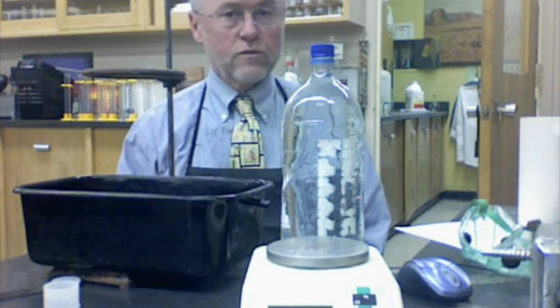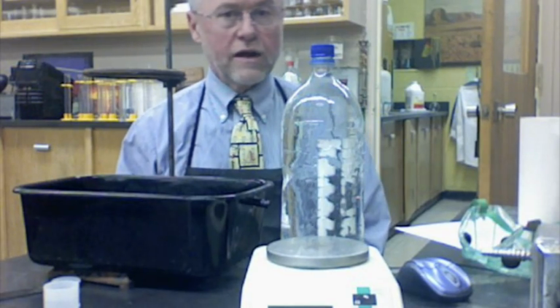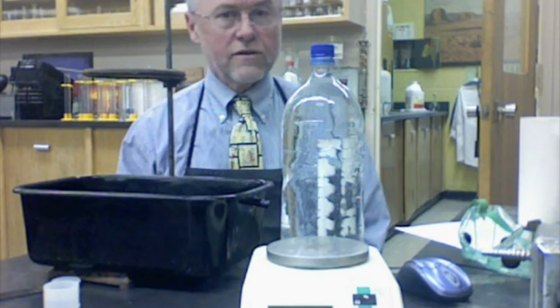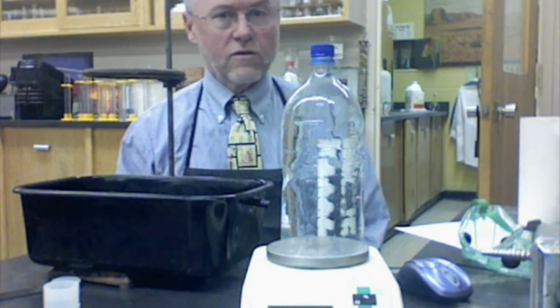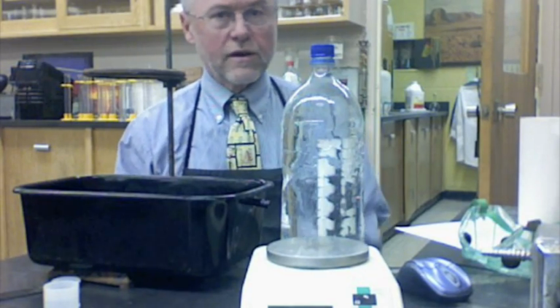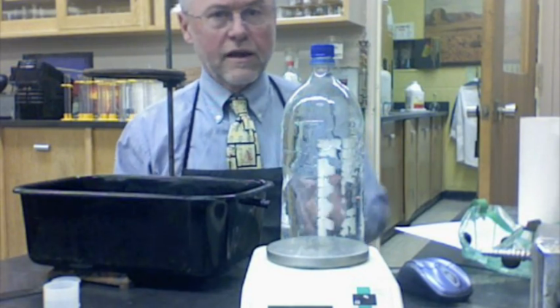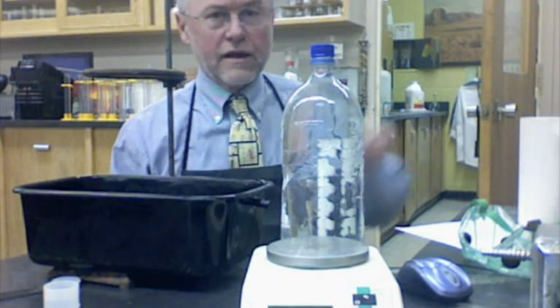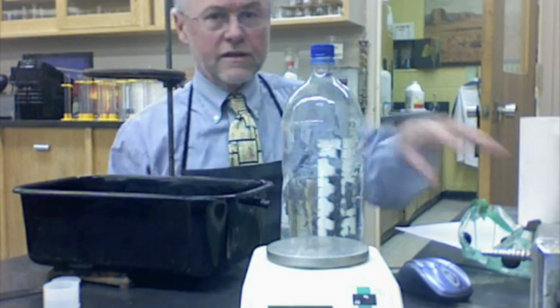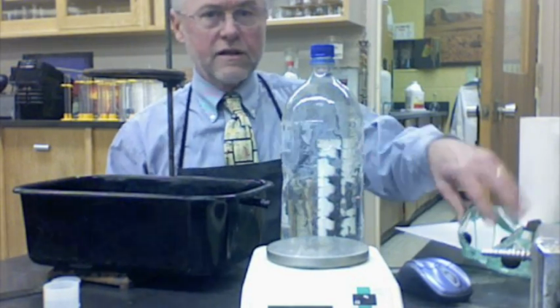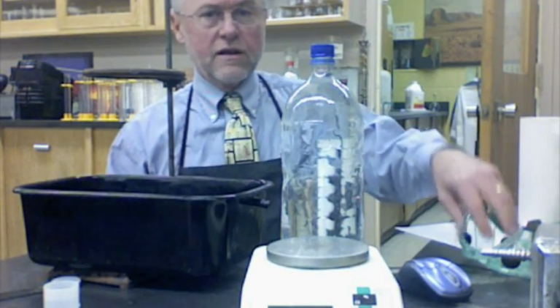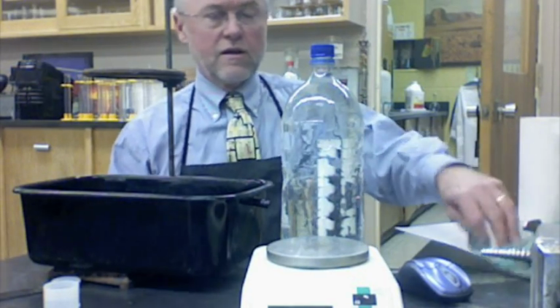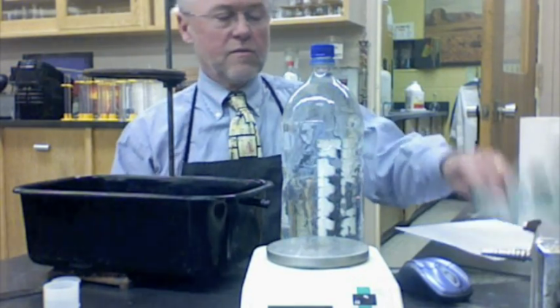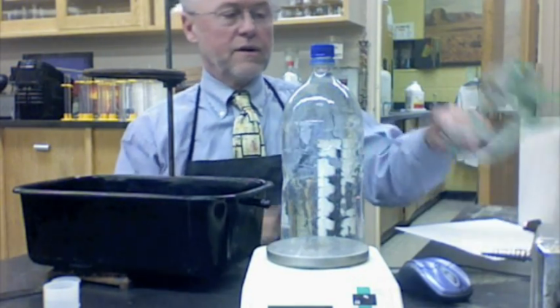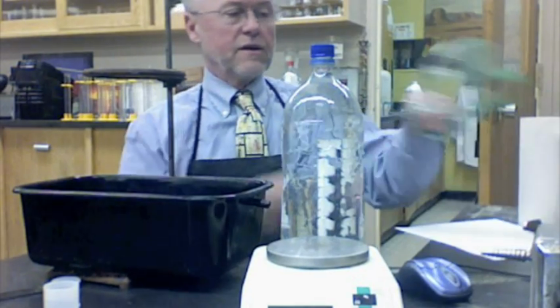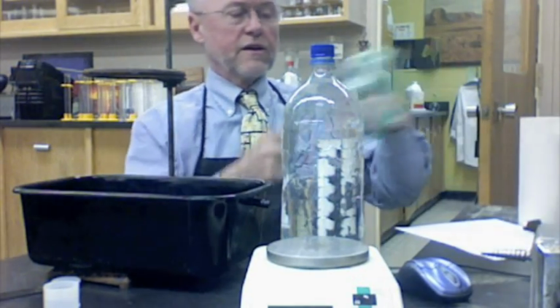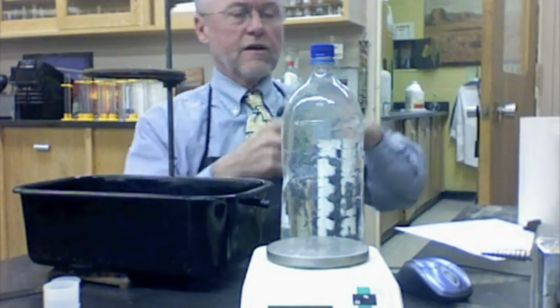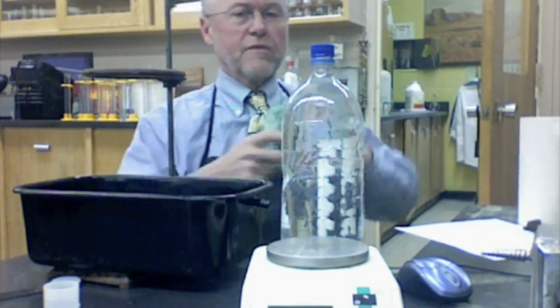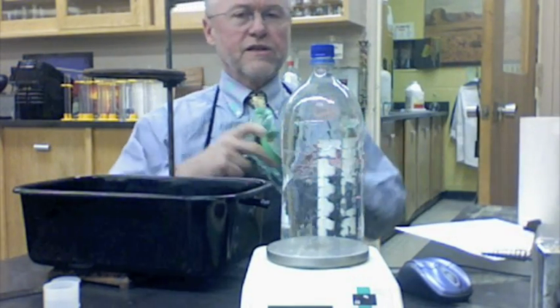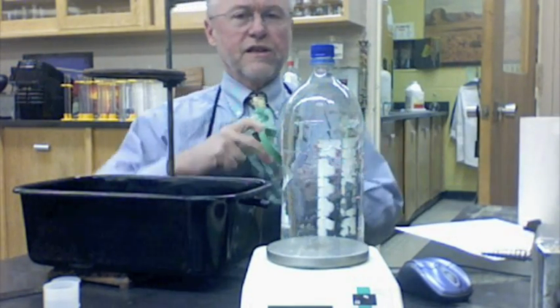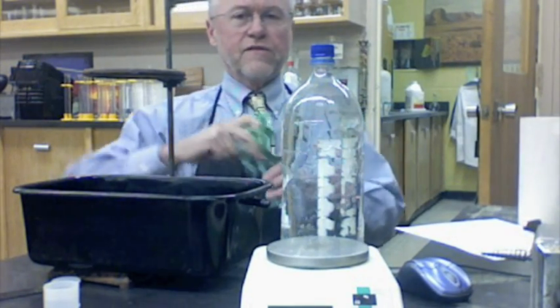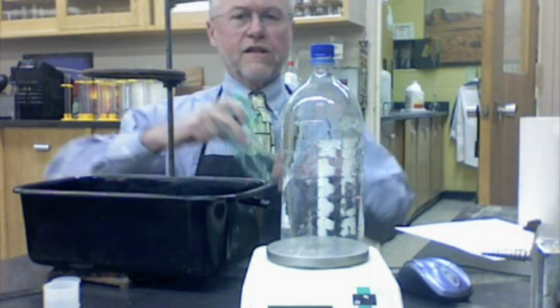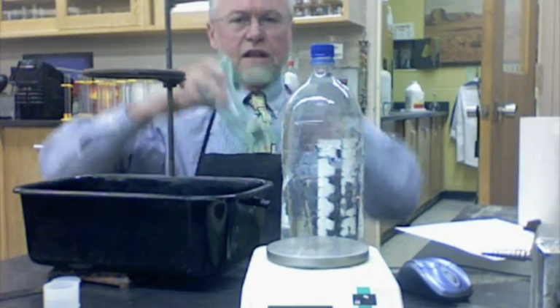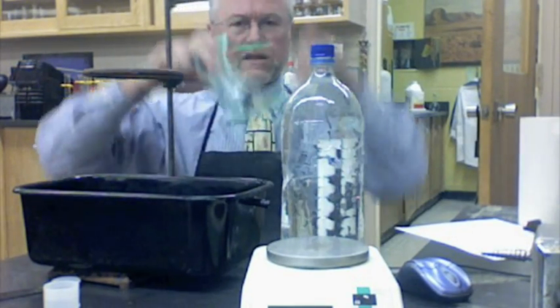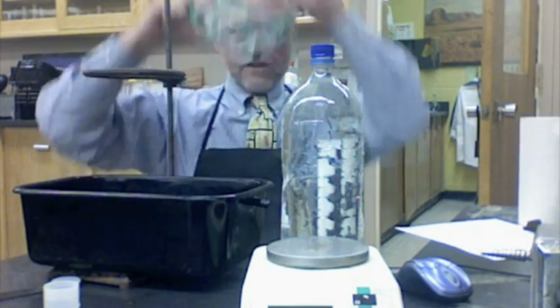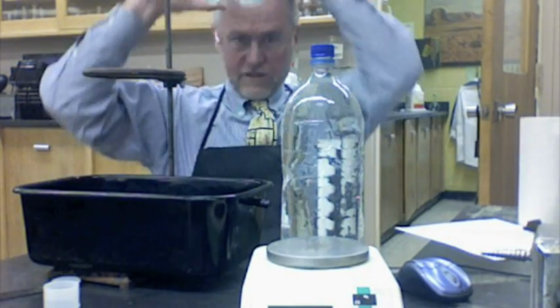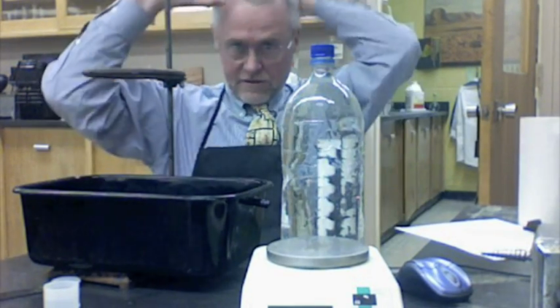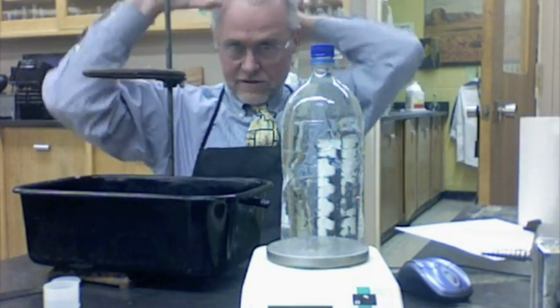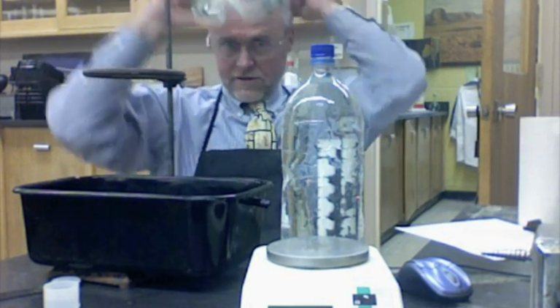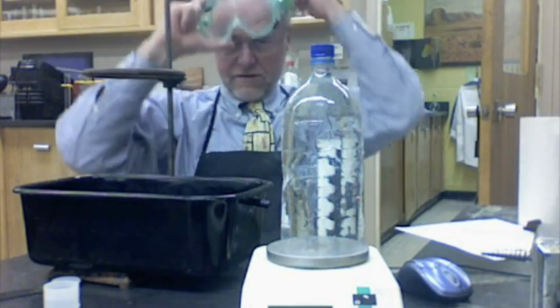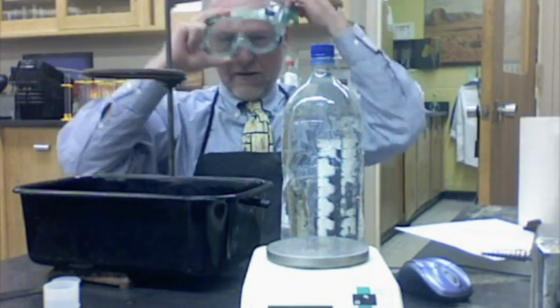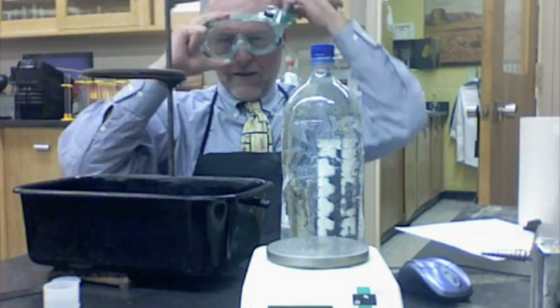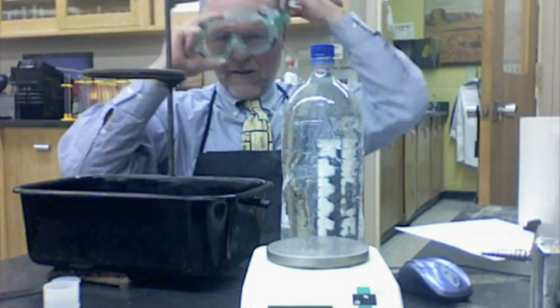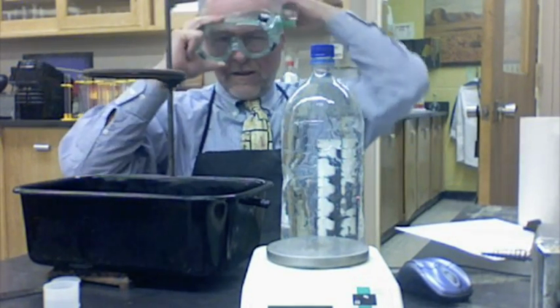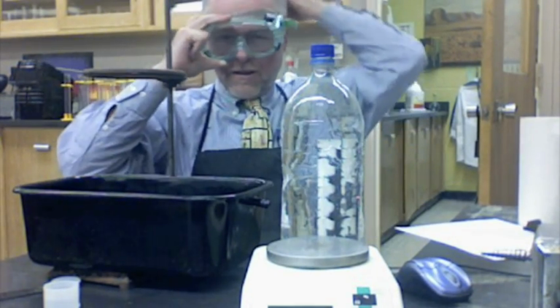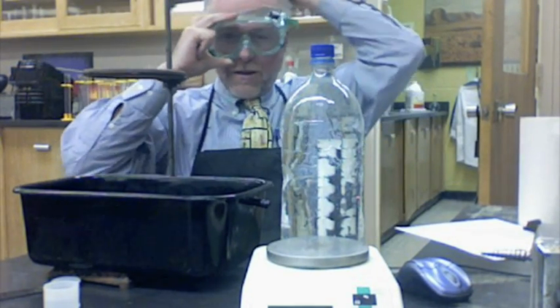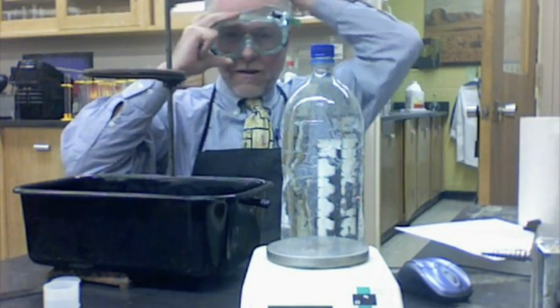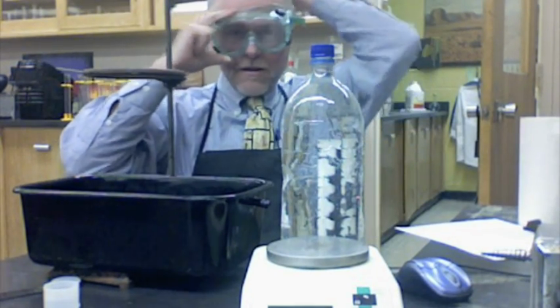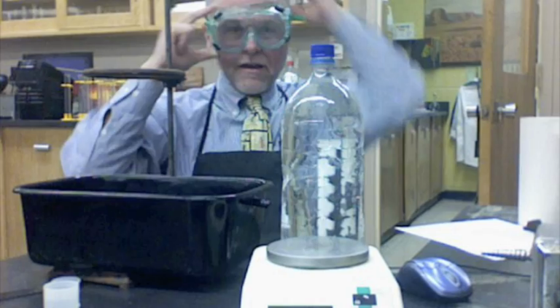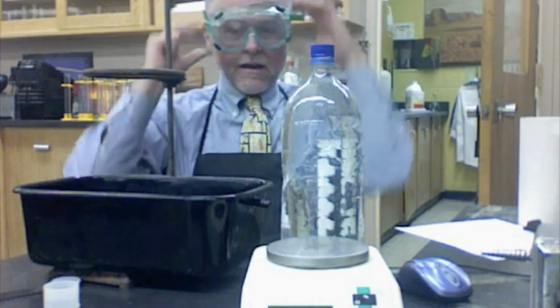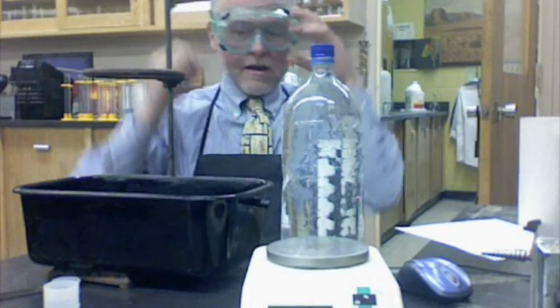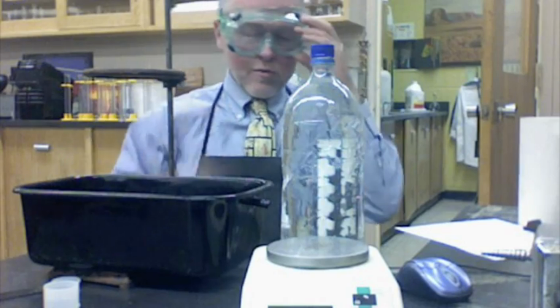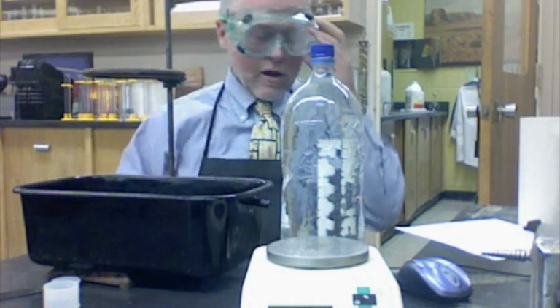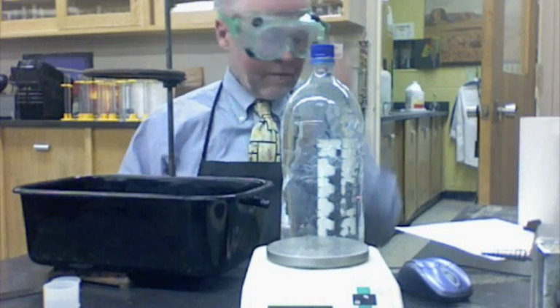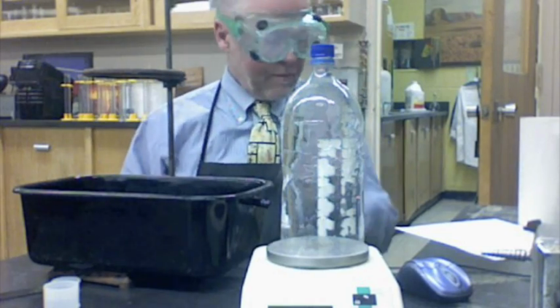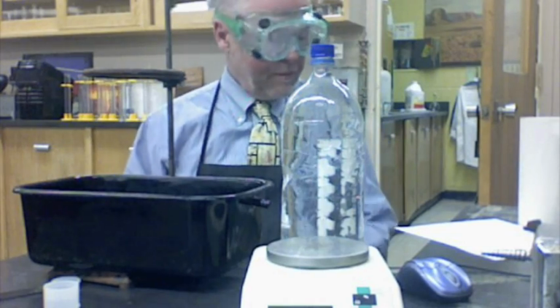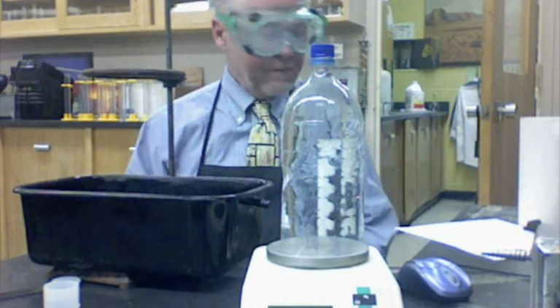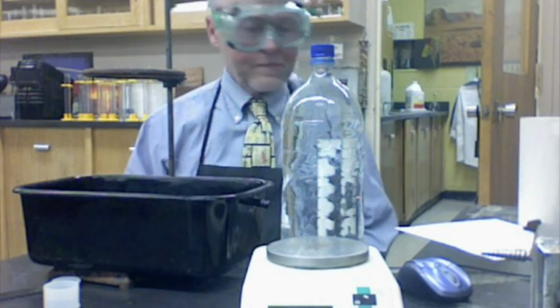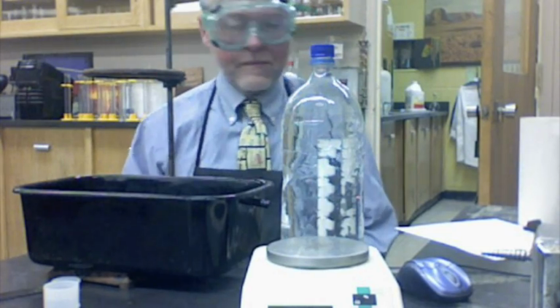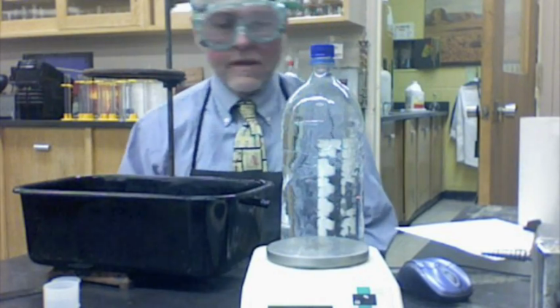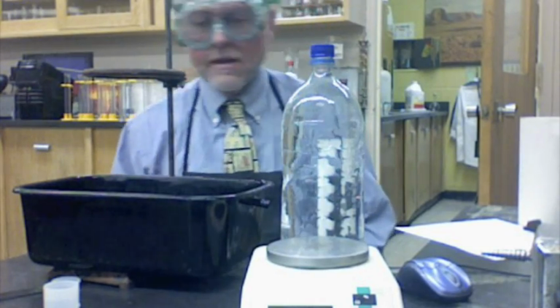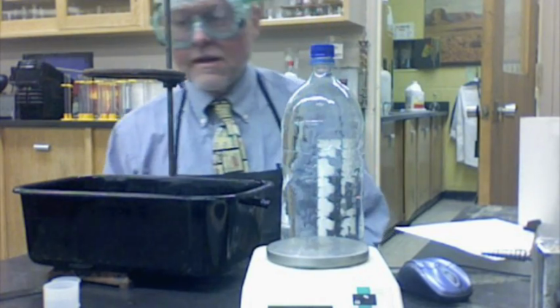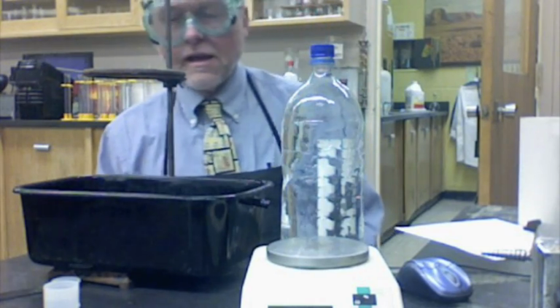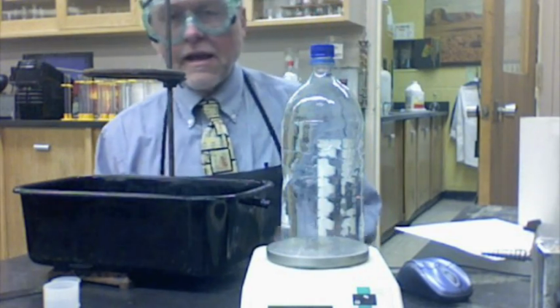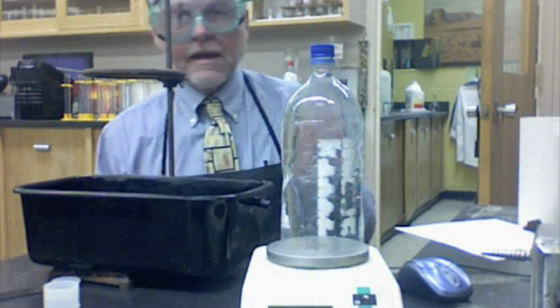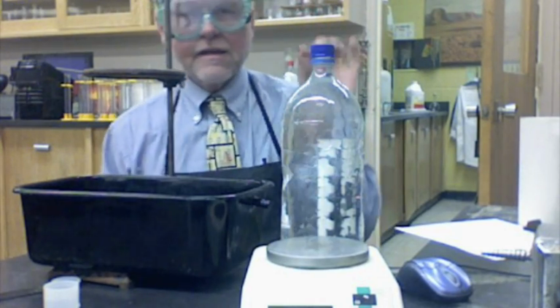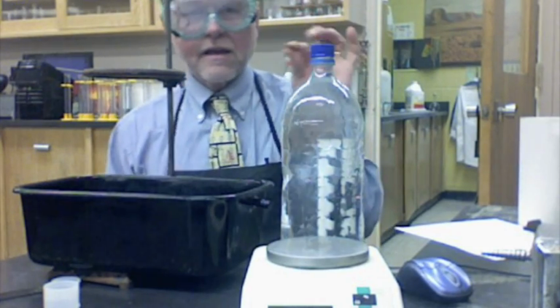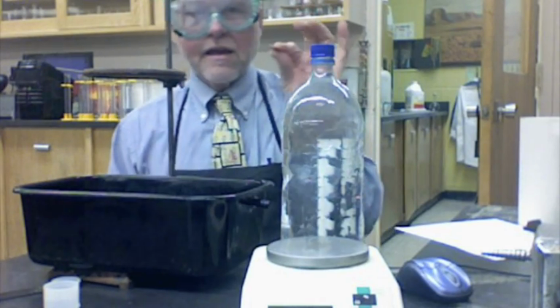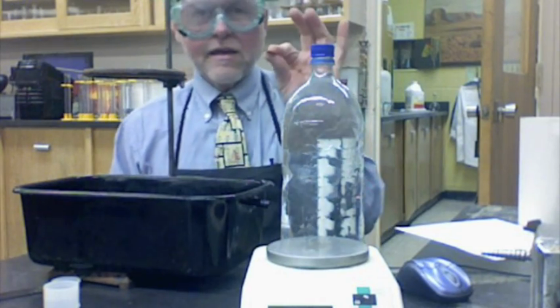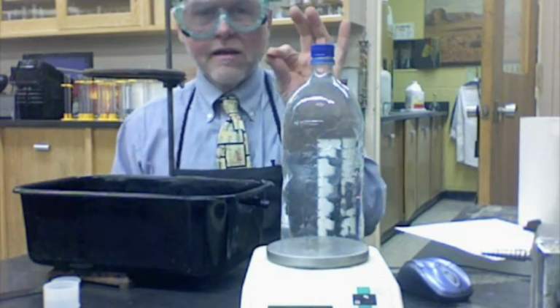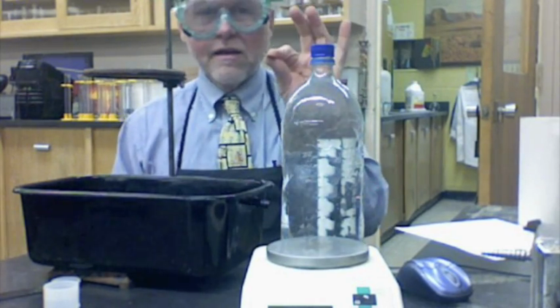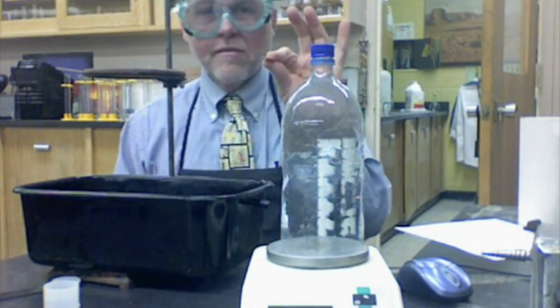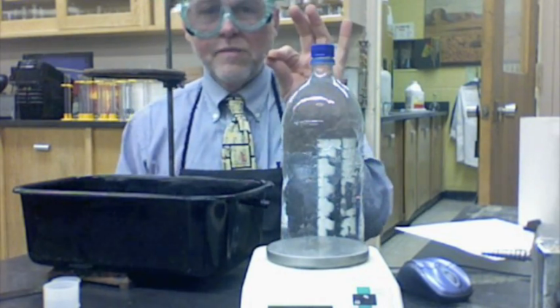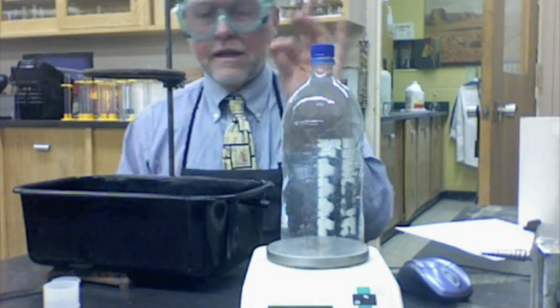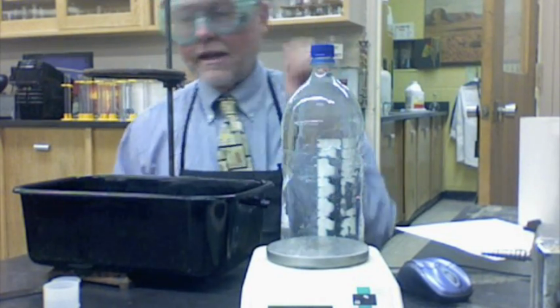Hydrochloric acid — better get on my safety glasses. Okay, got them on. And a penny.